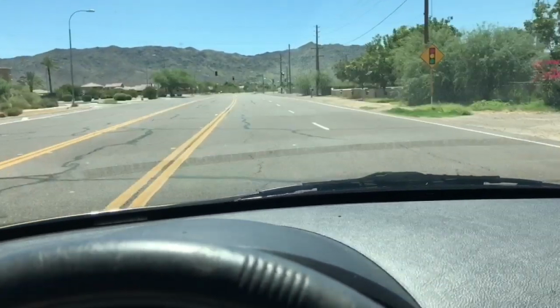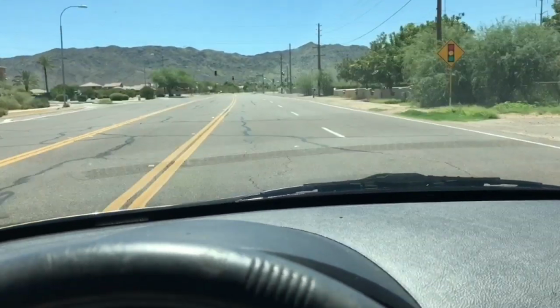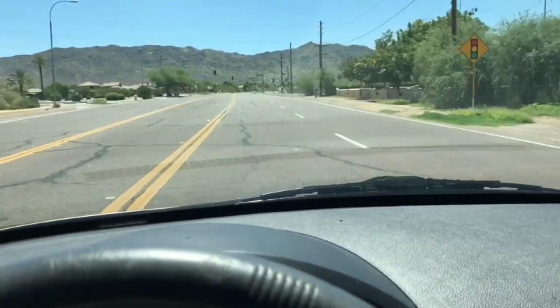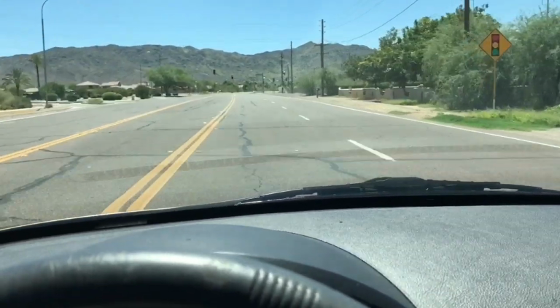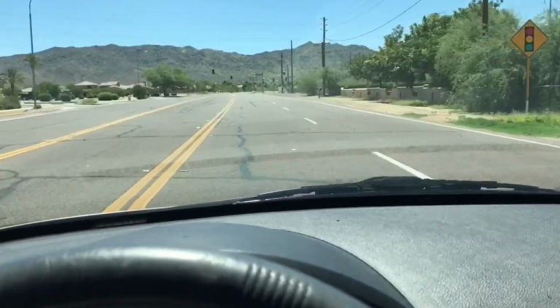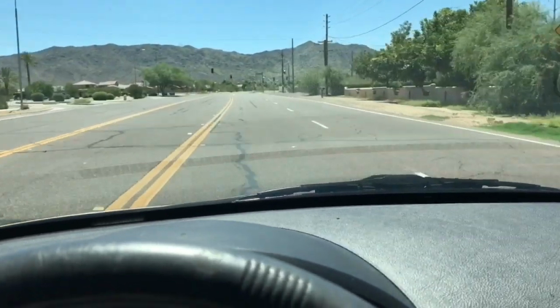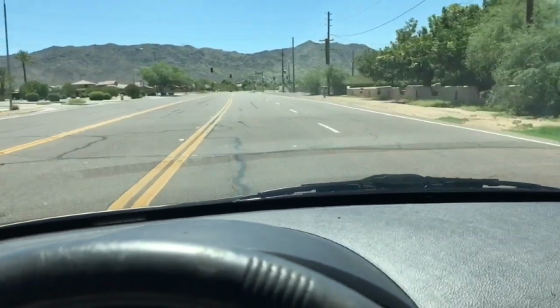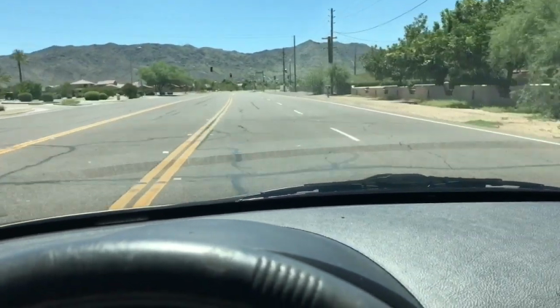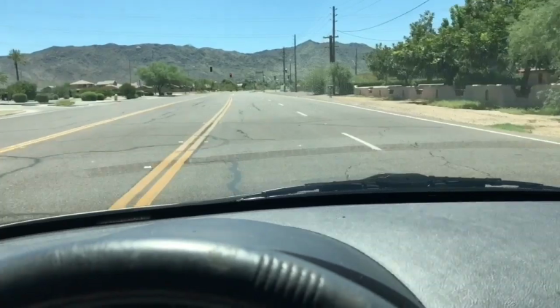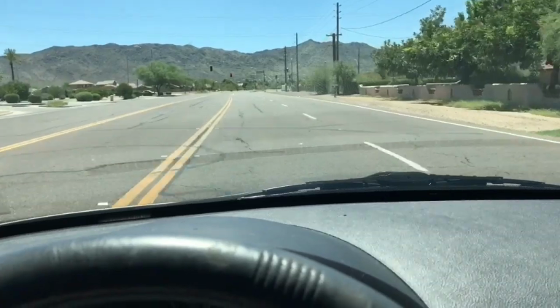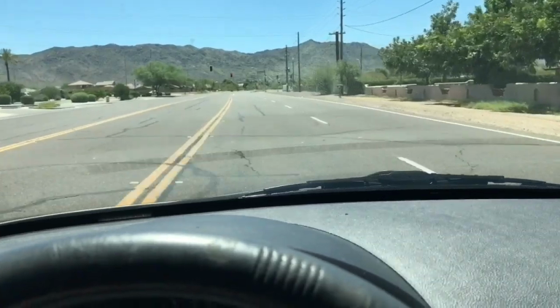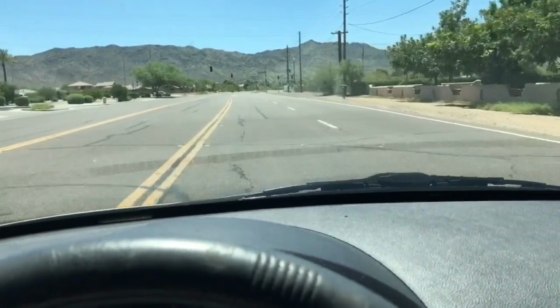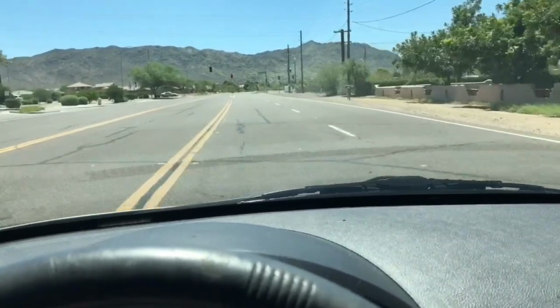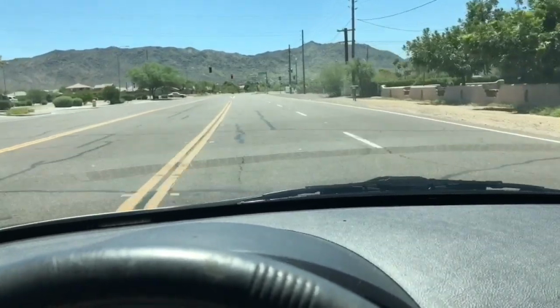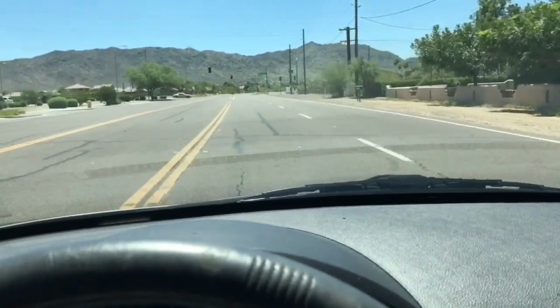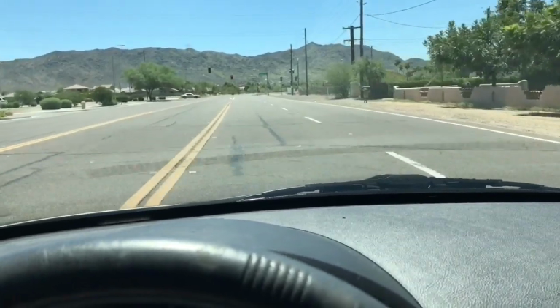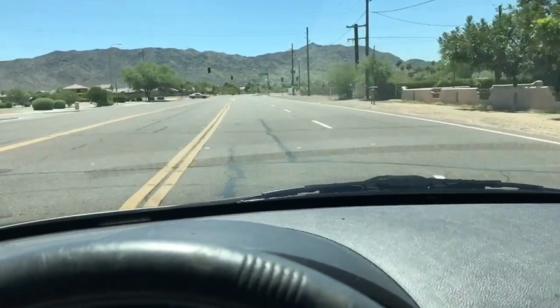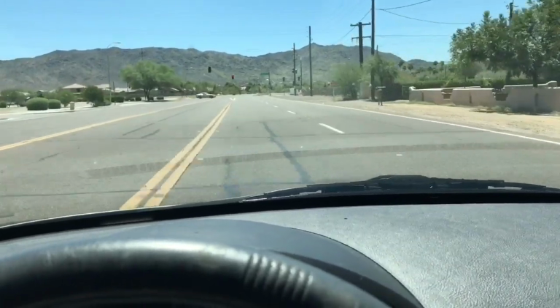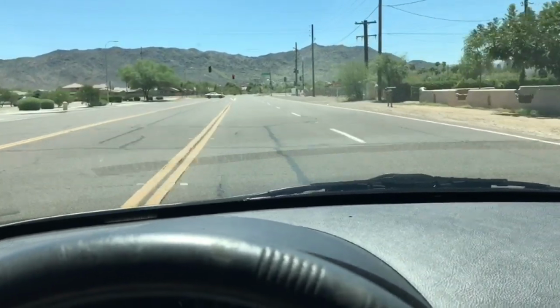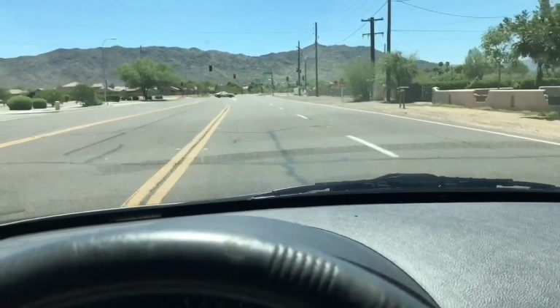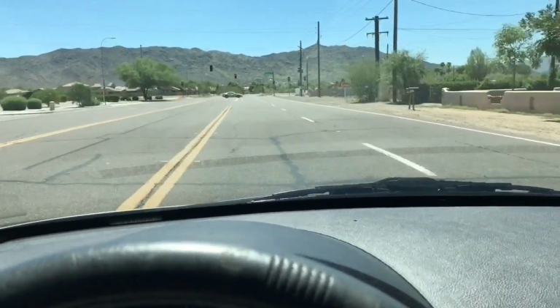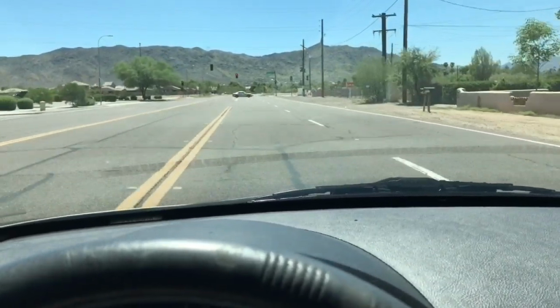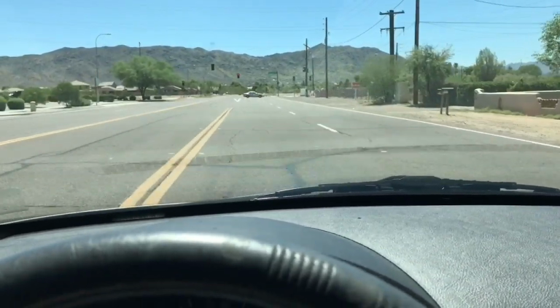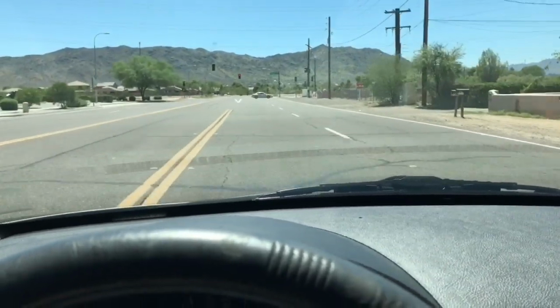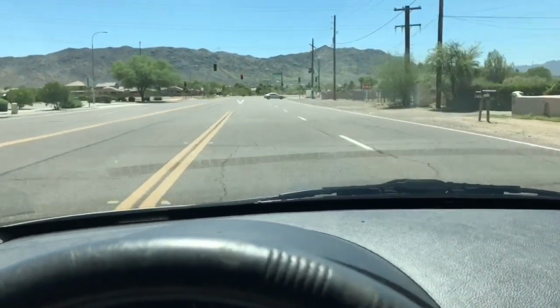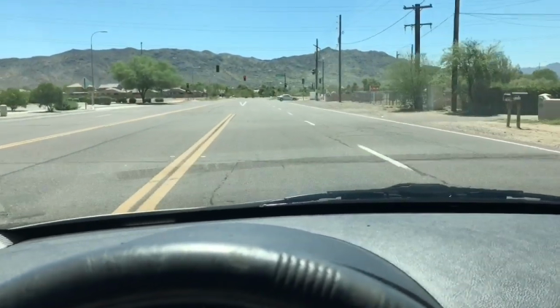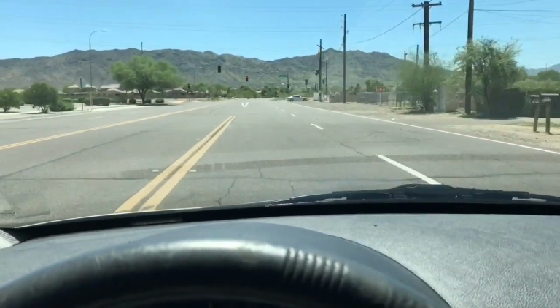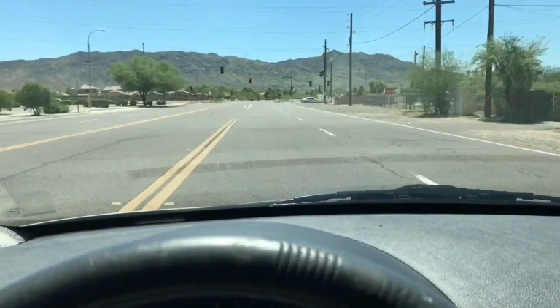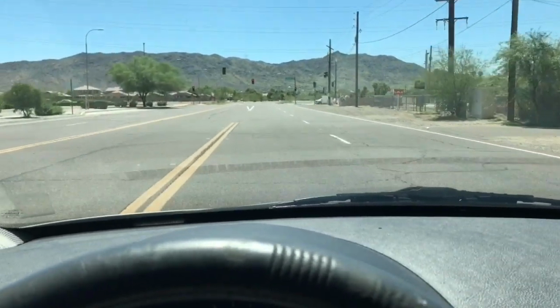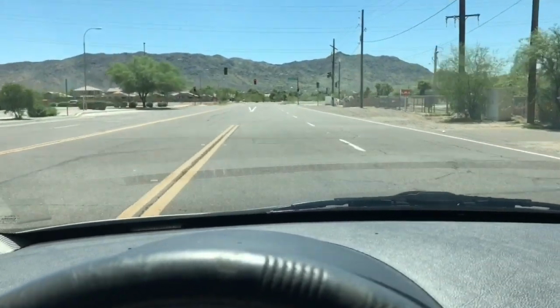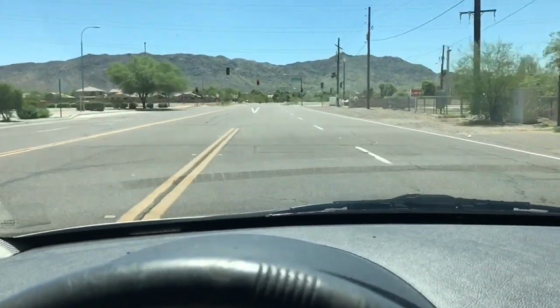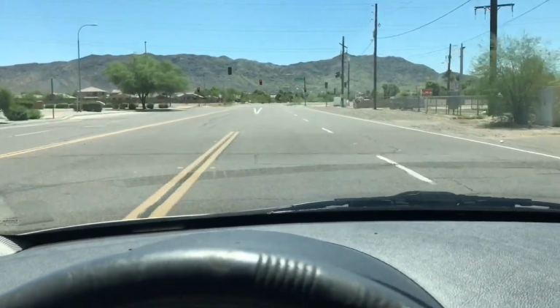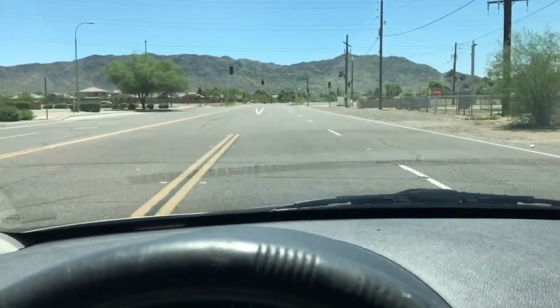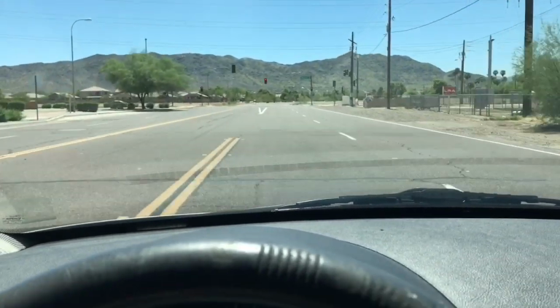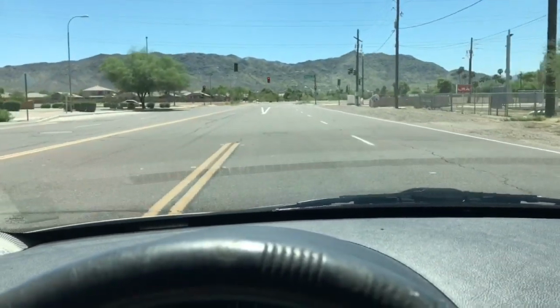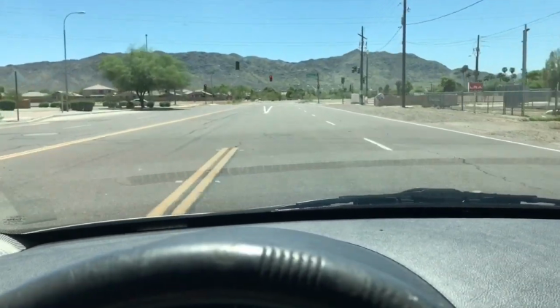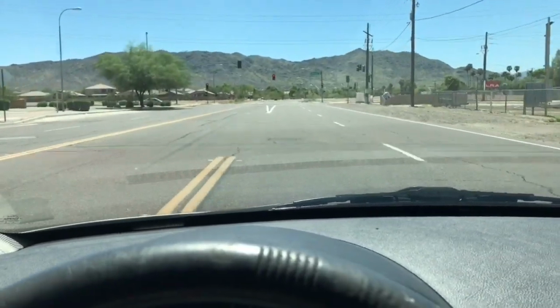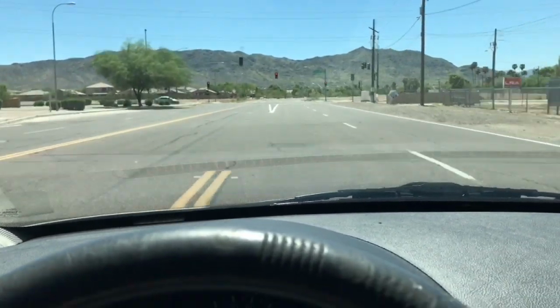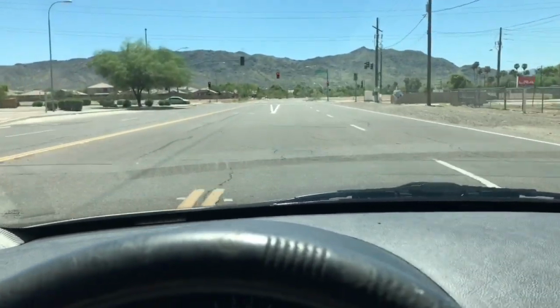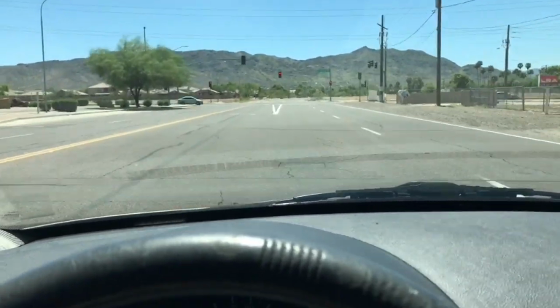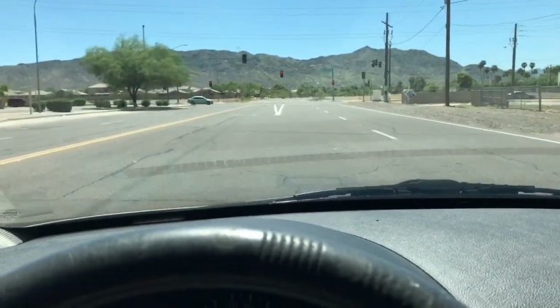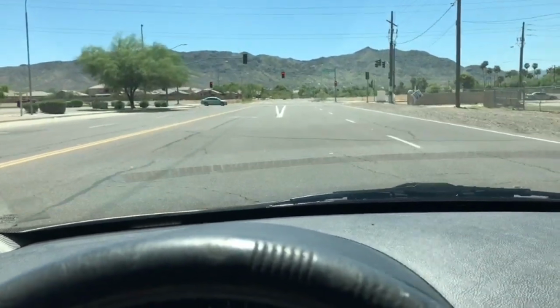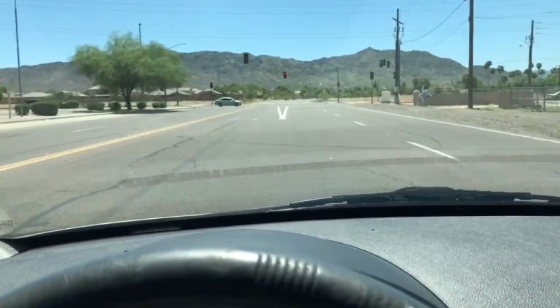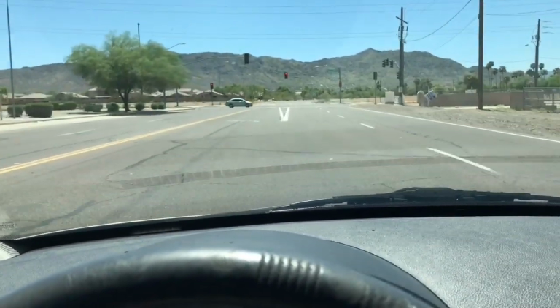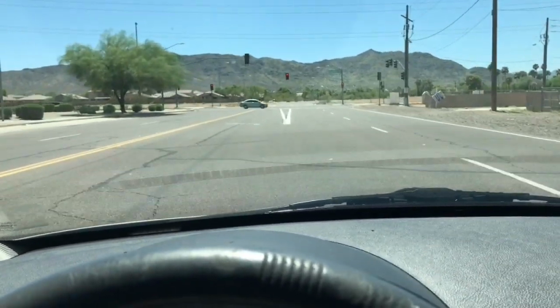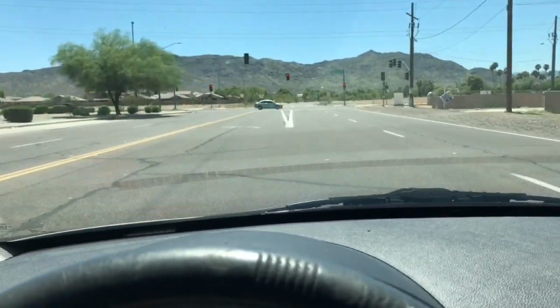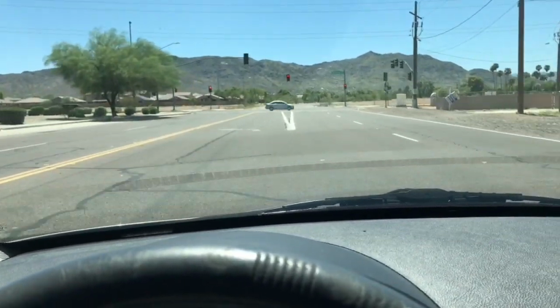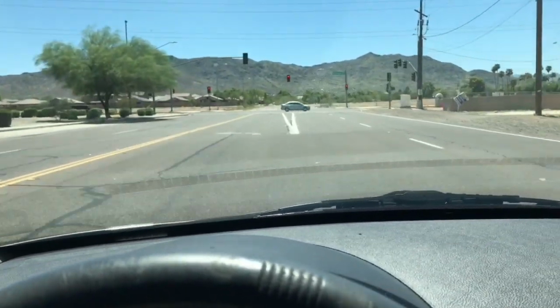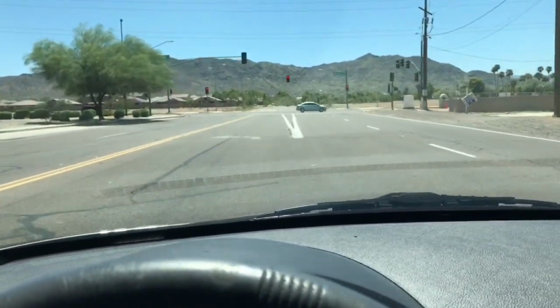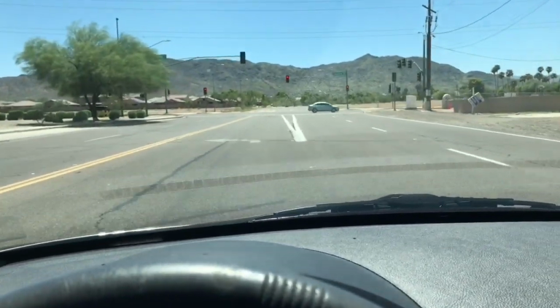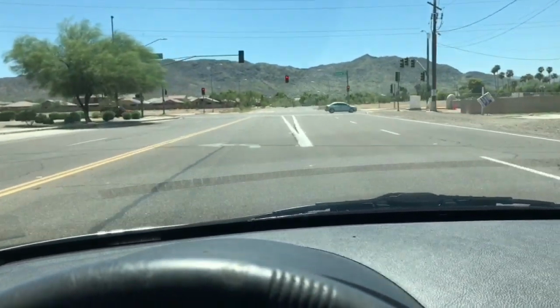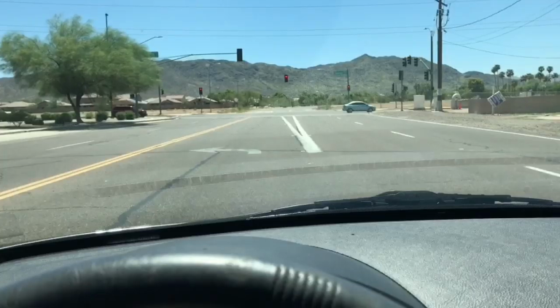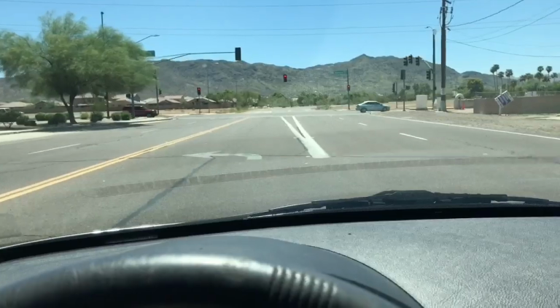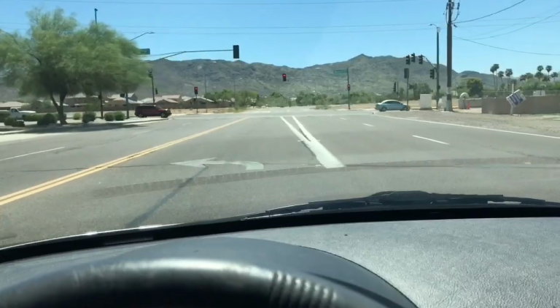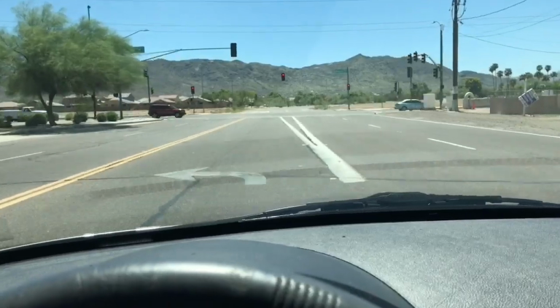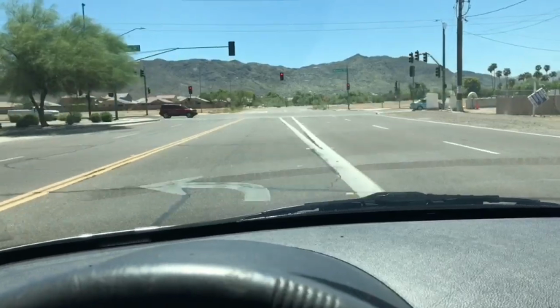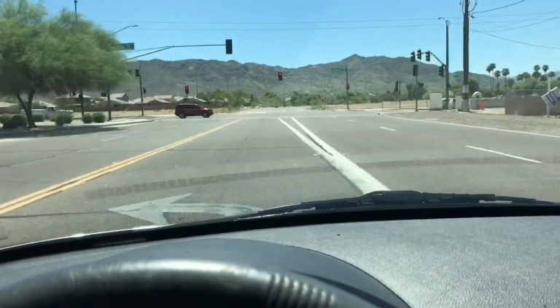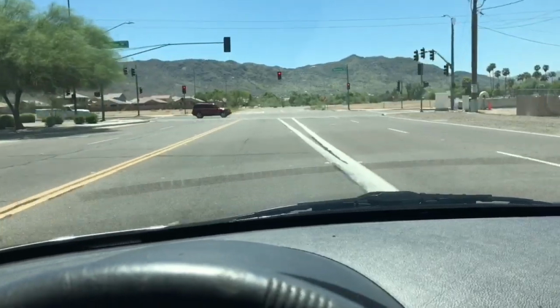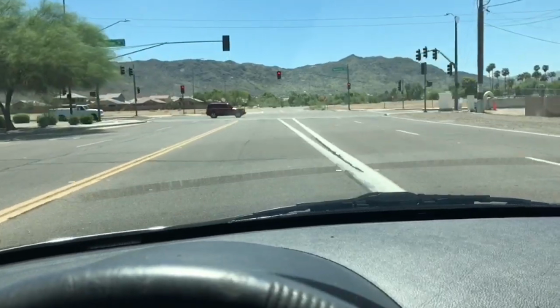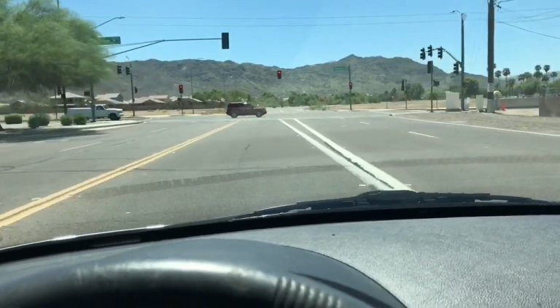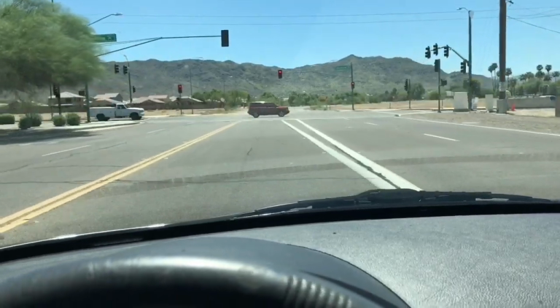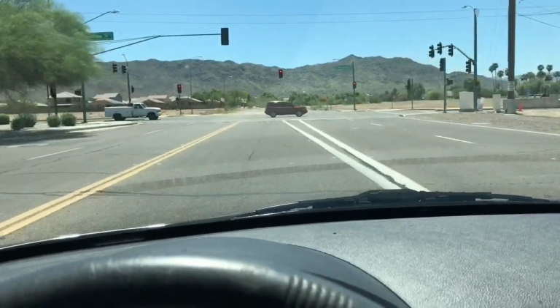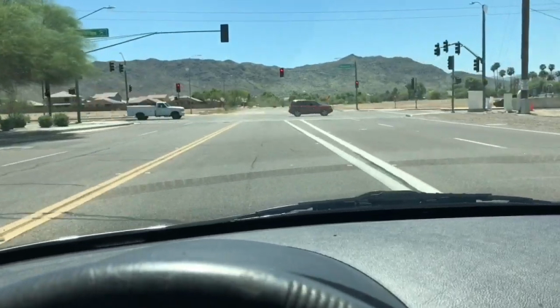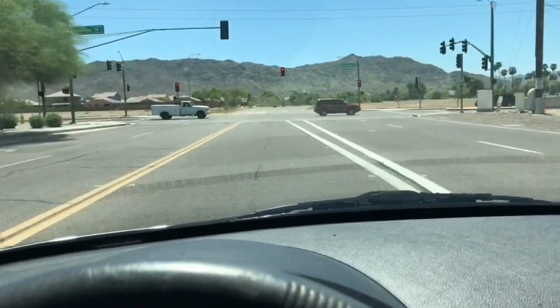This is Scott with Scott's Garage. Hope you liked the video — if you did, please hit like. It makes all the difference in the world. Thank you.